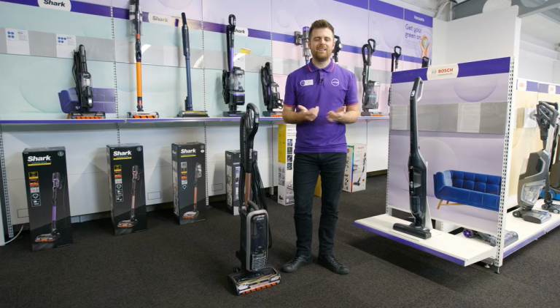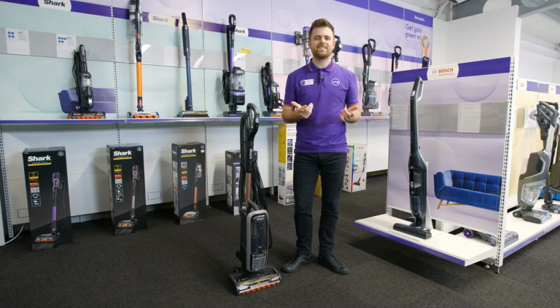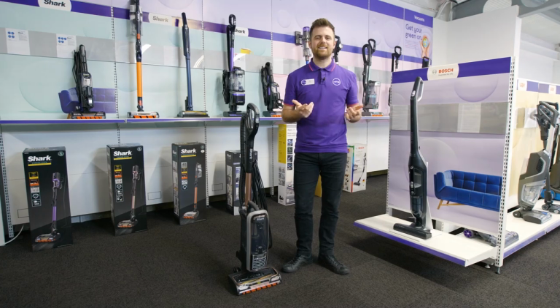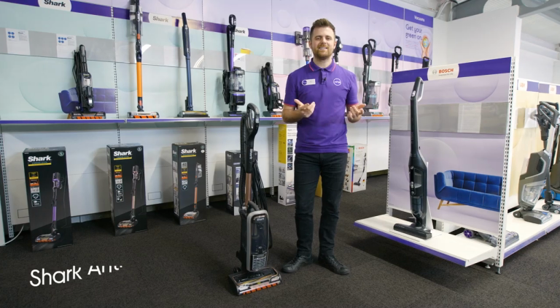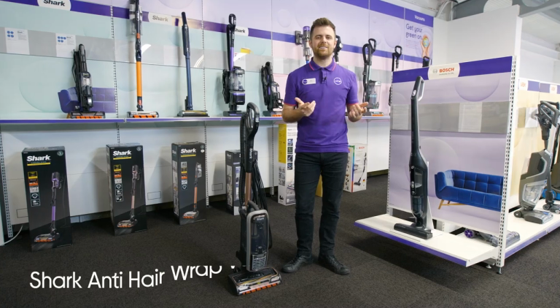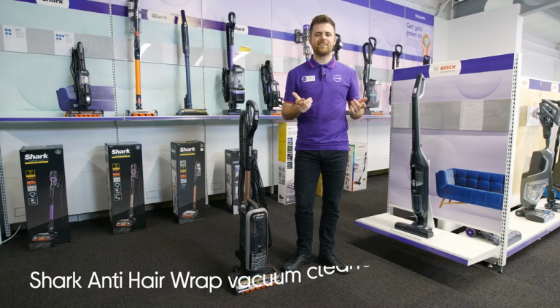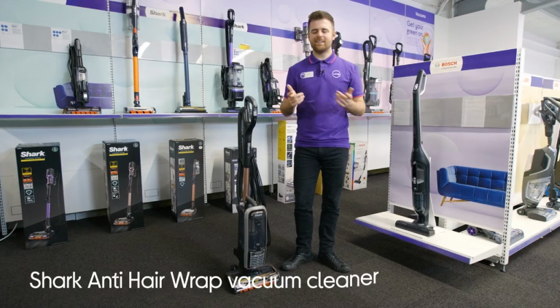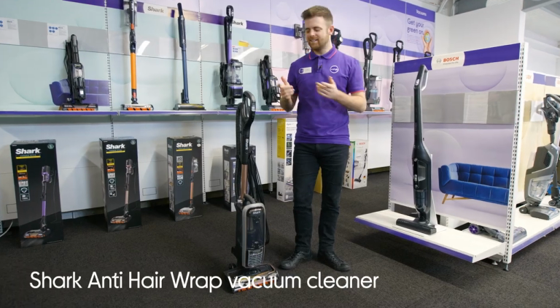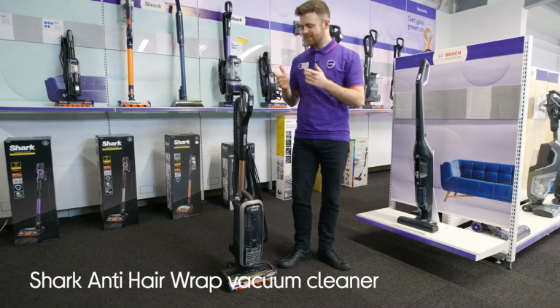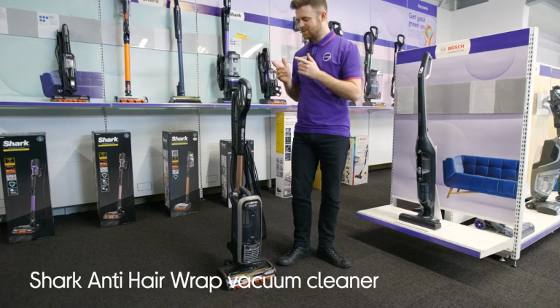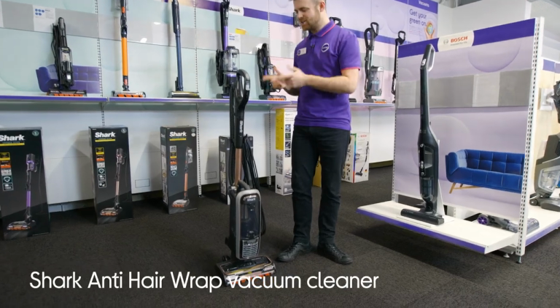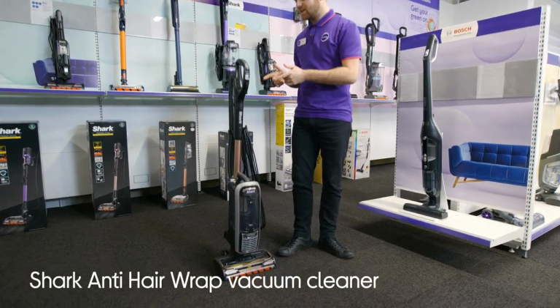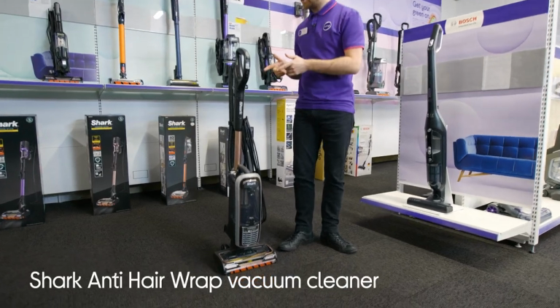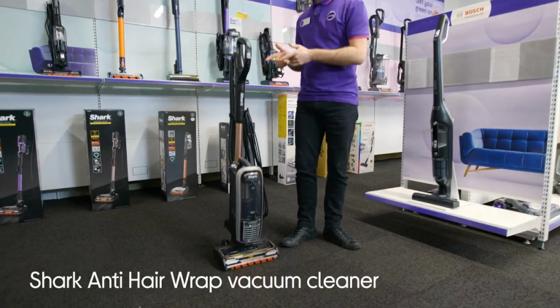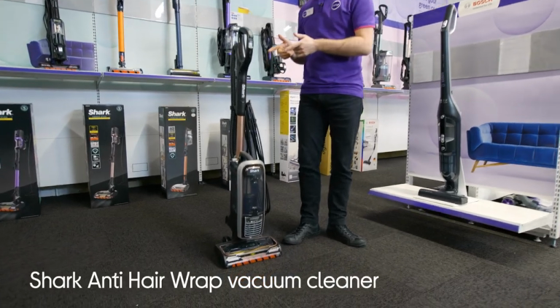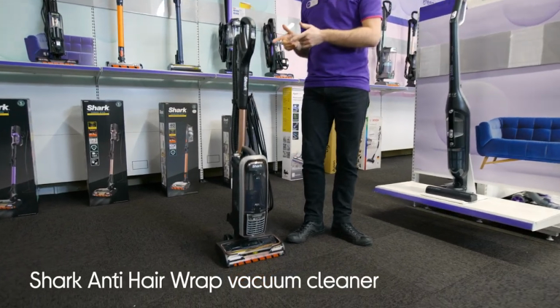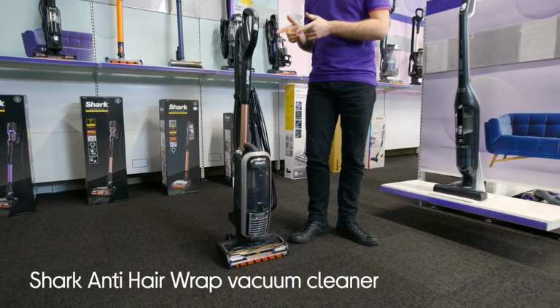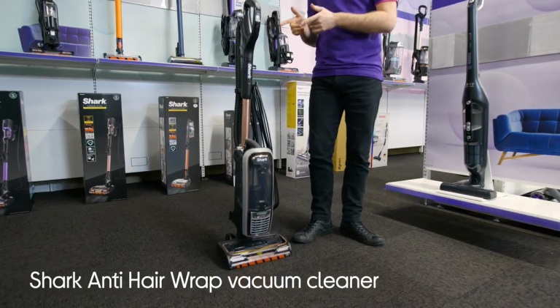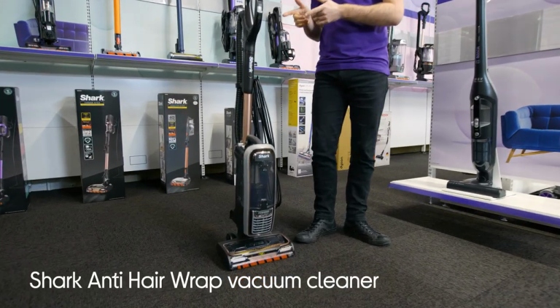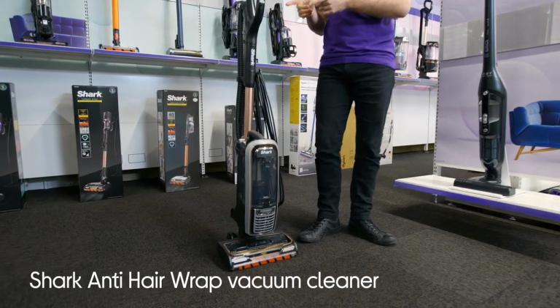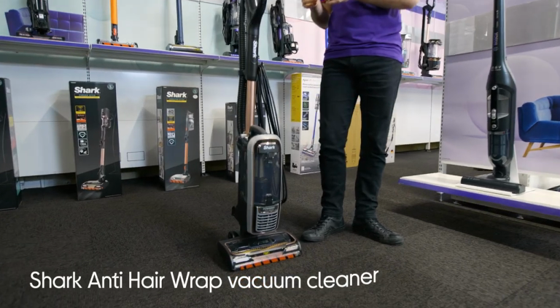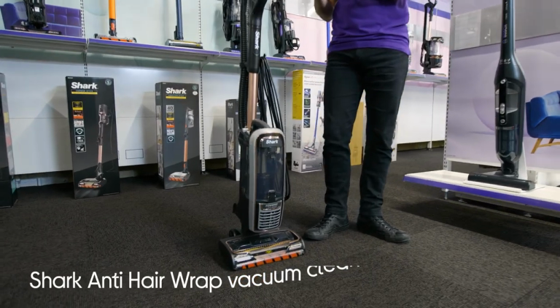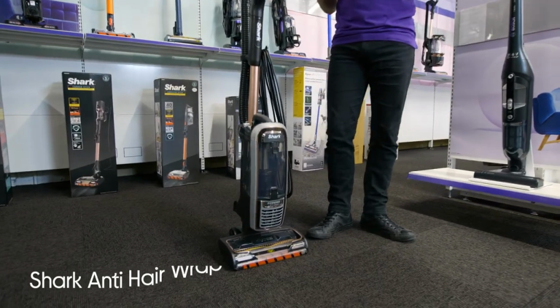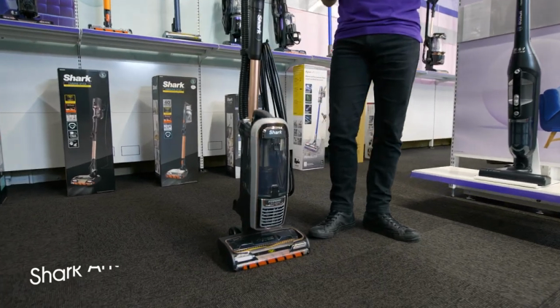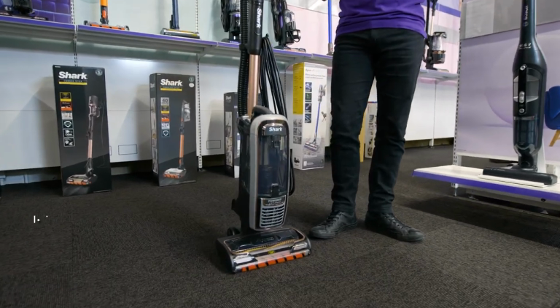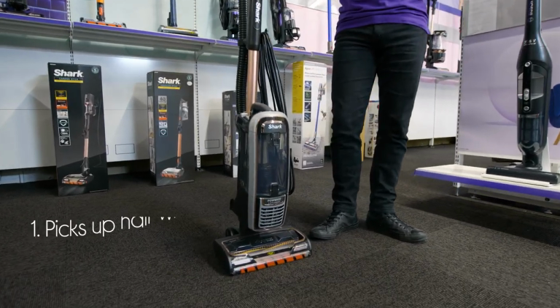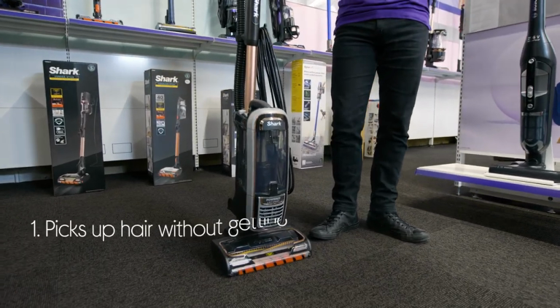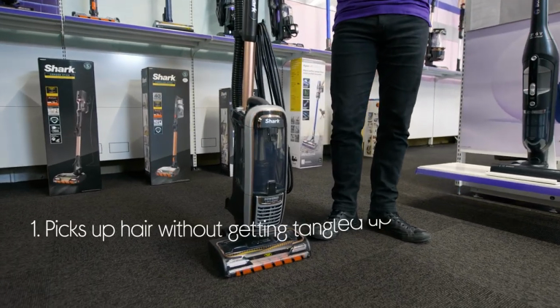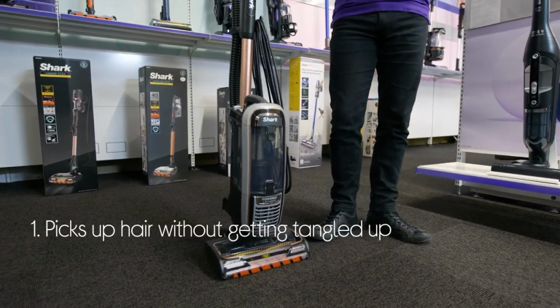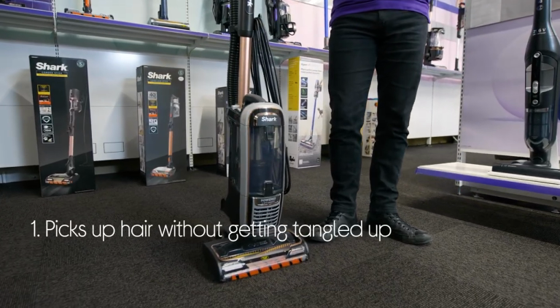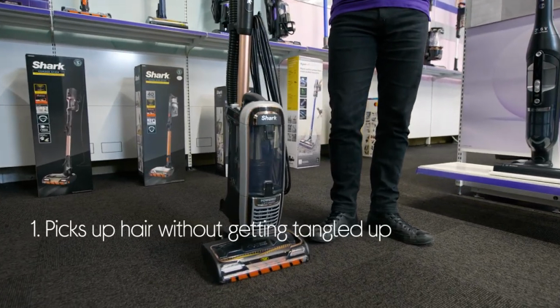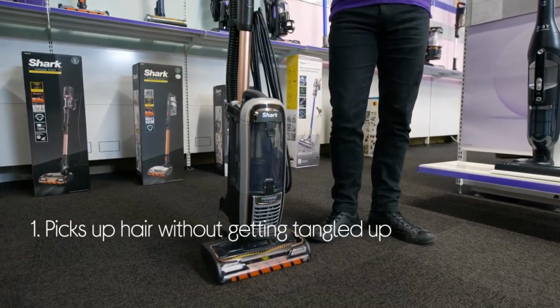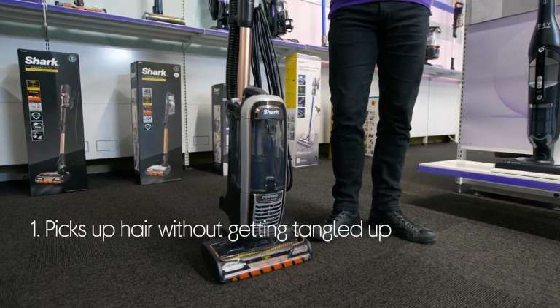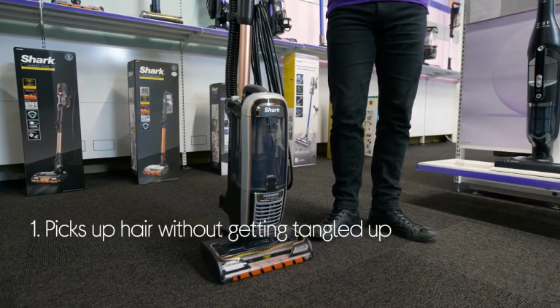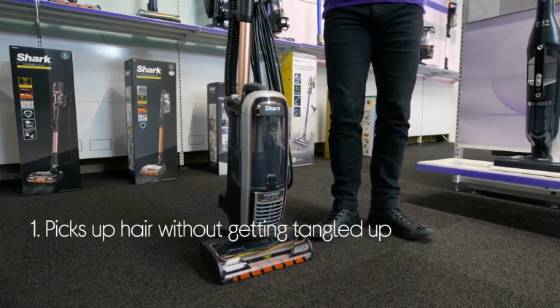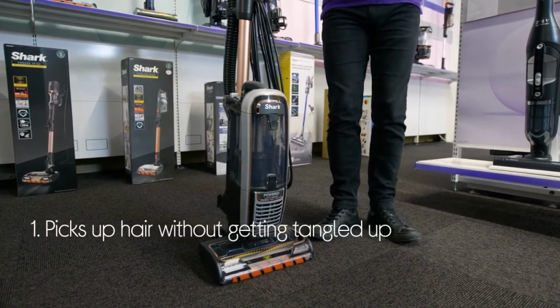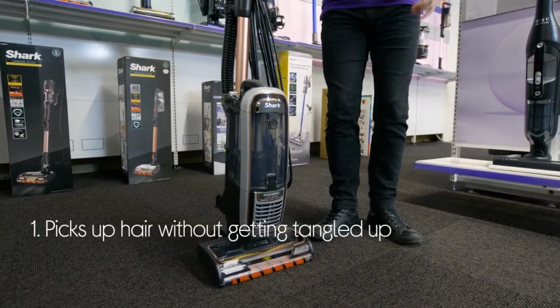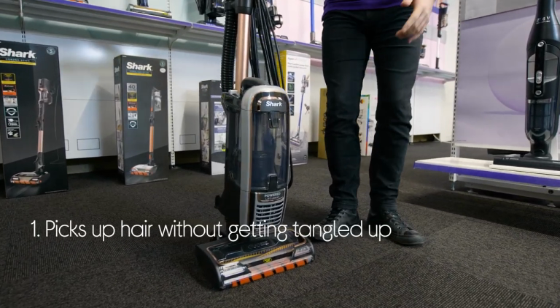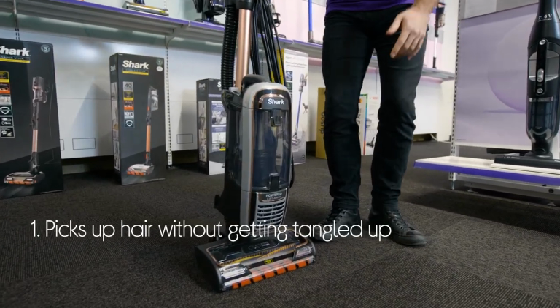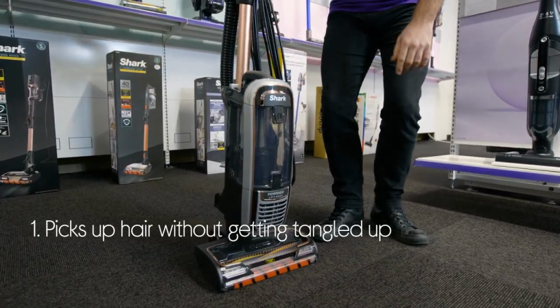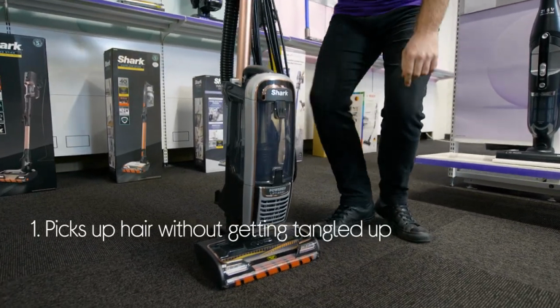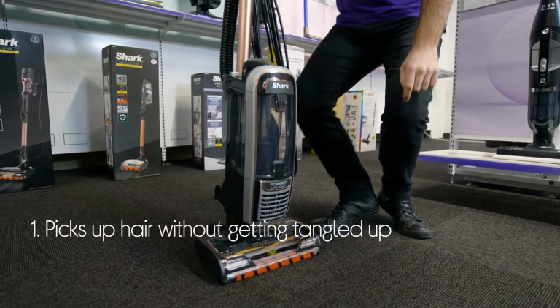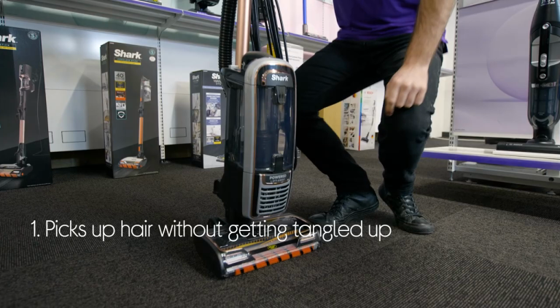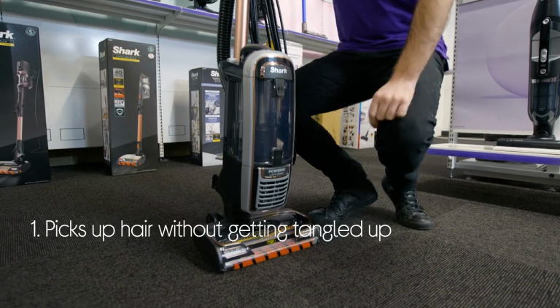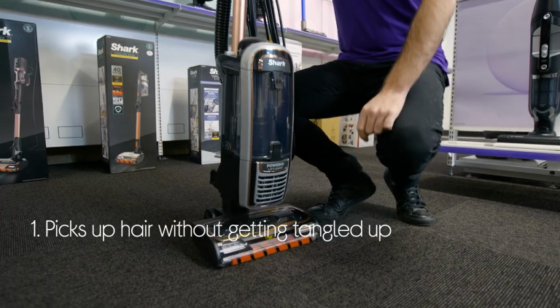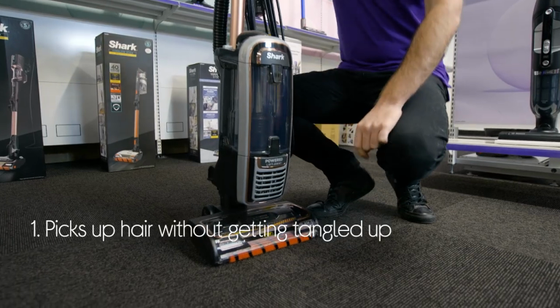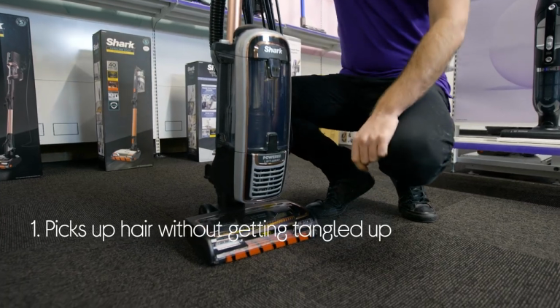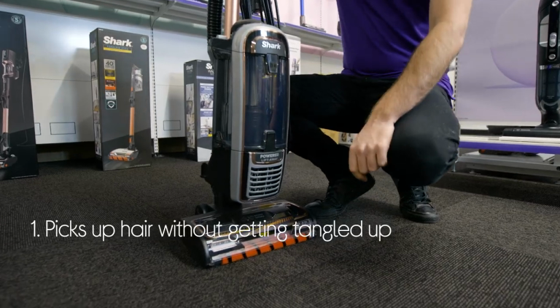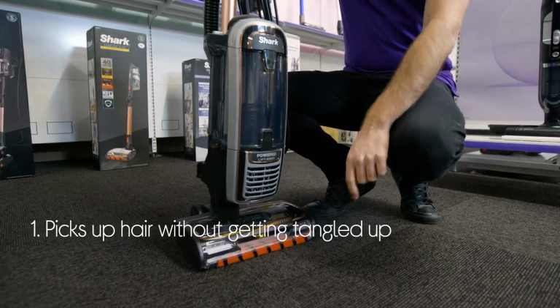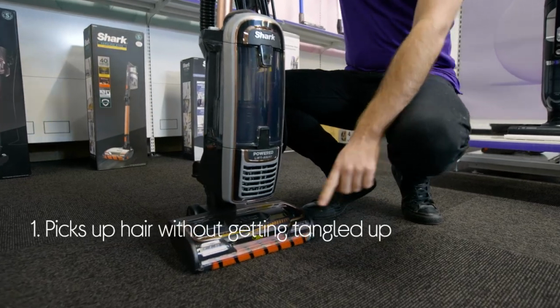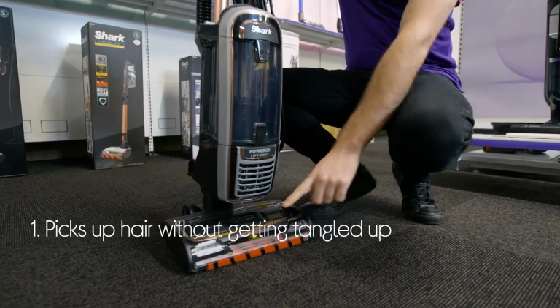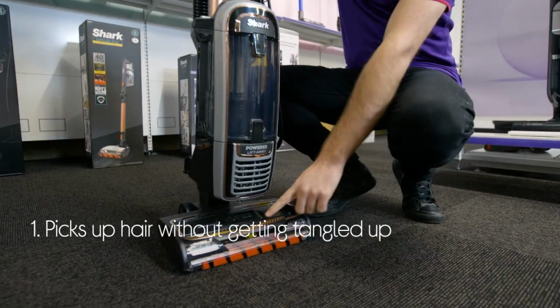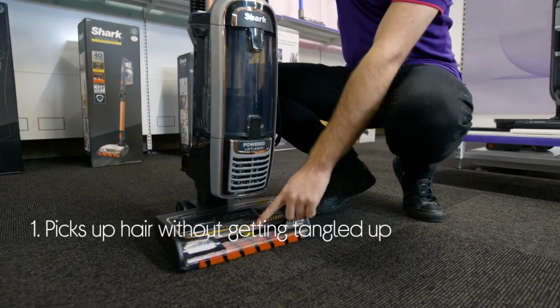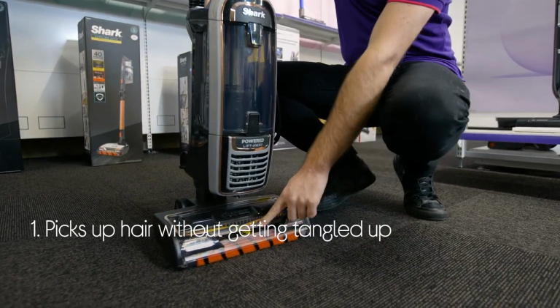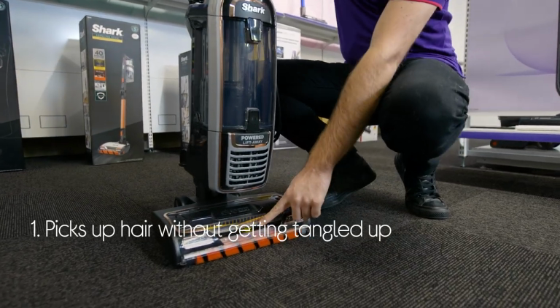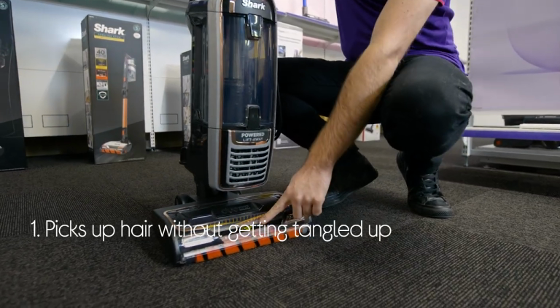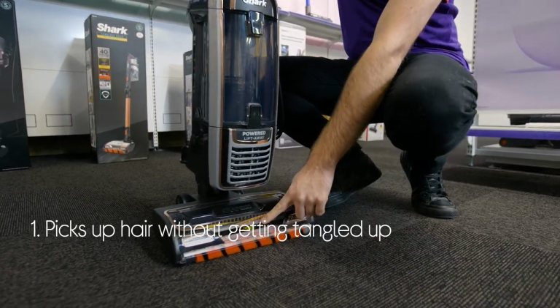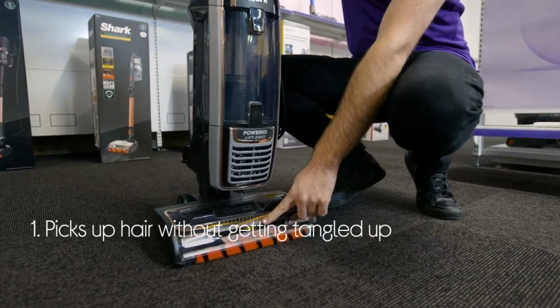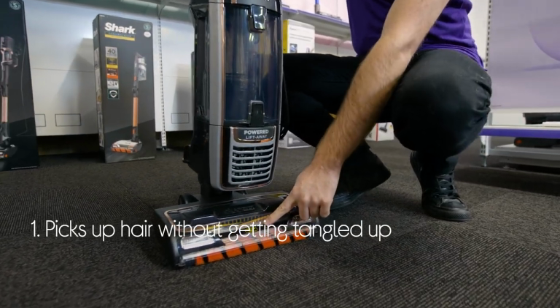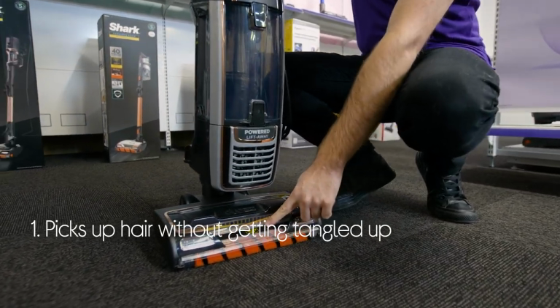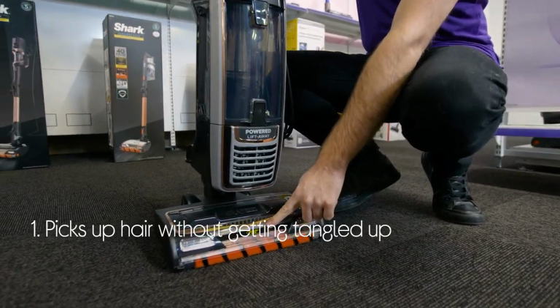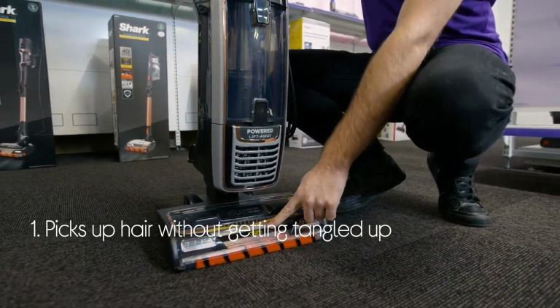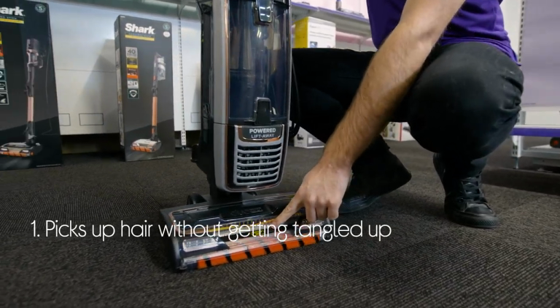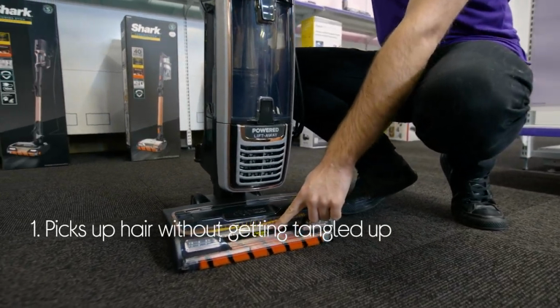Let's take a look at this Shark vacuum cleaner. It picks up hair without getting tangled up, so you don't need to stop and unclog it as you go.